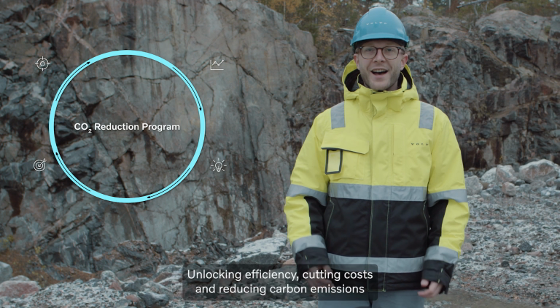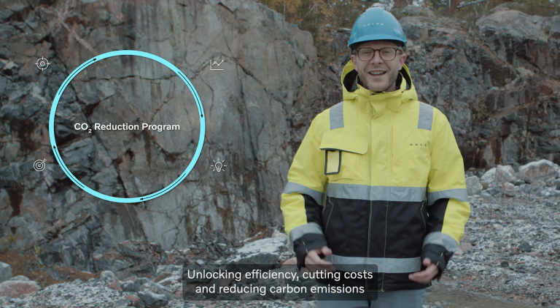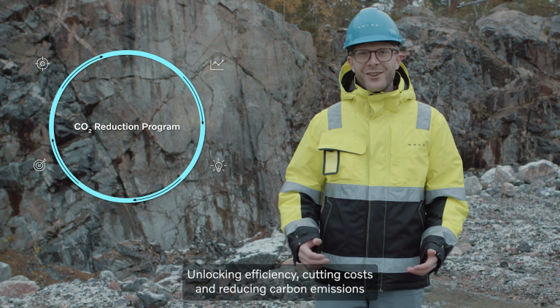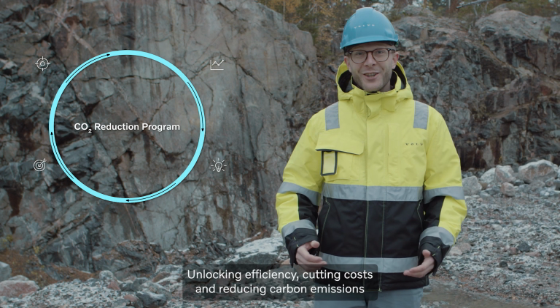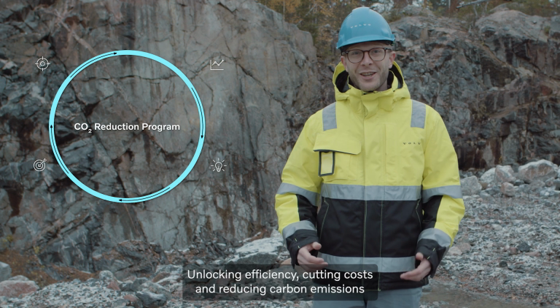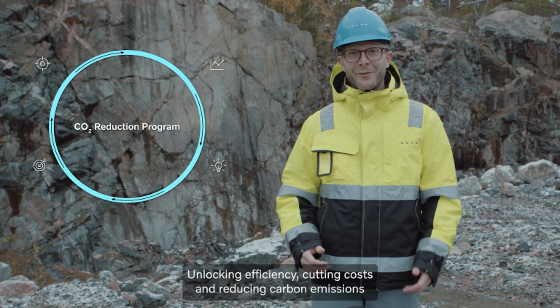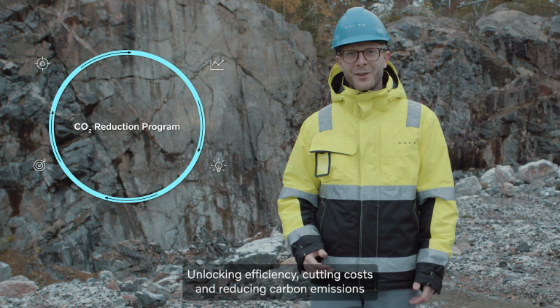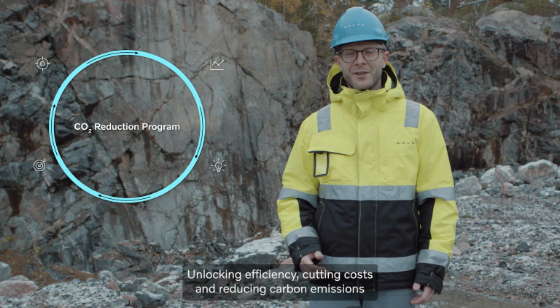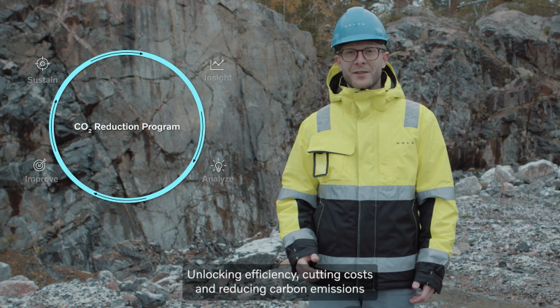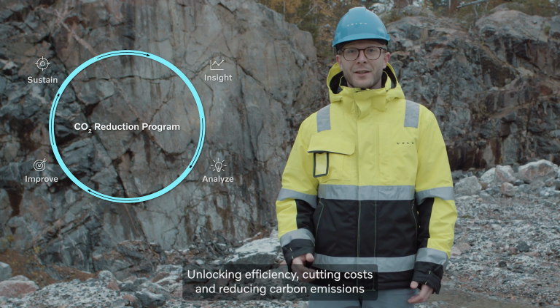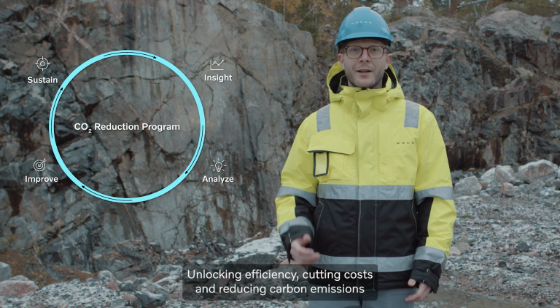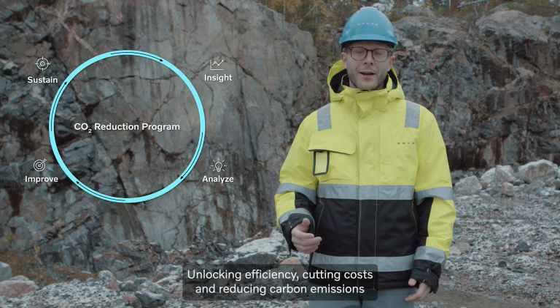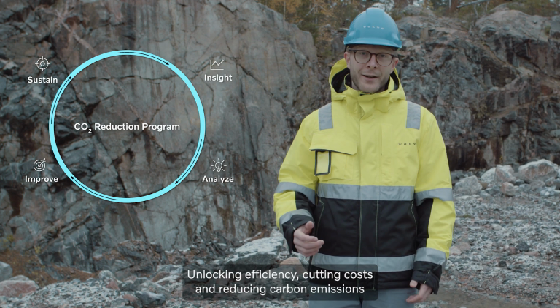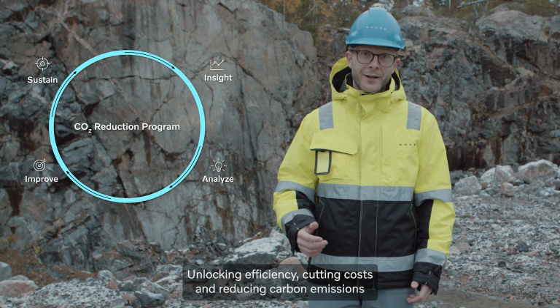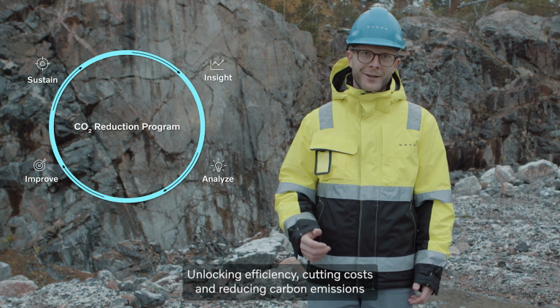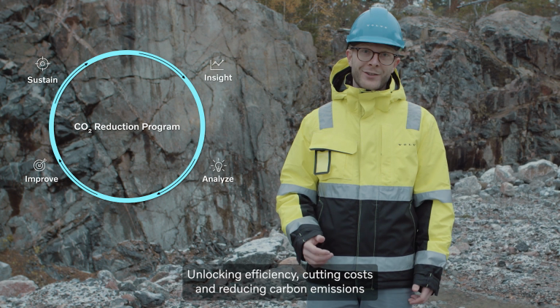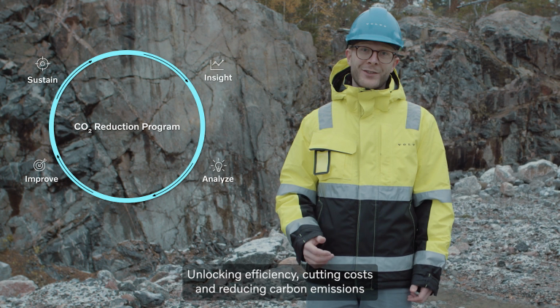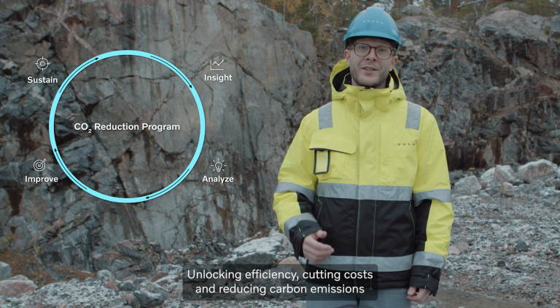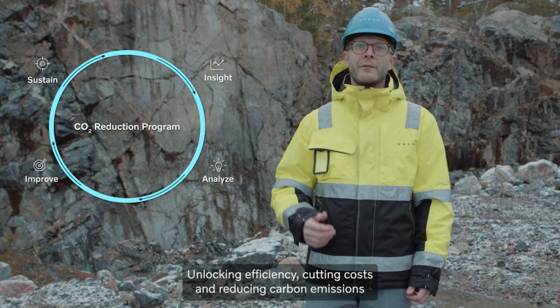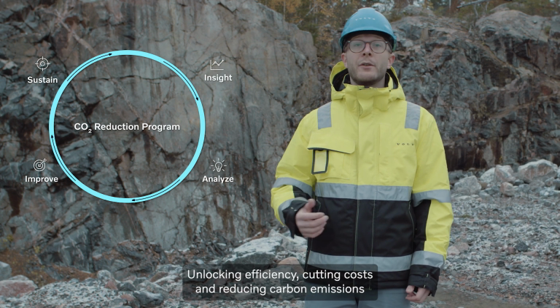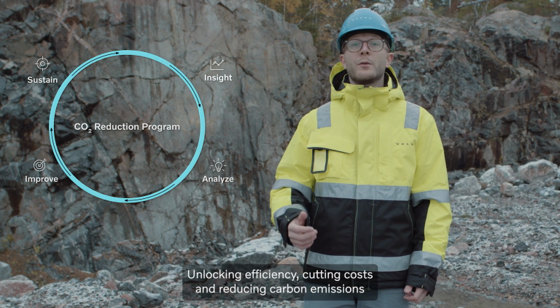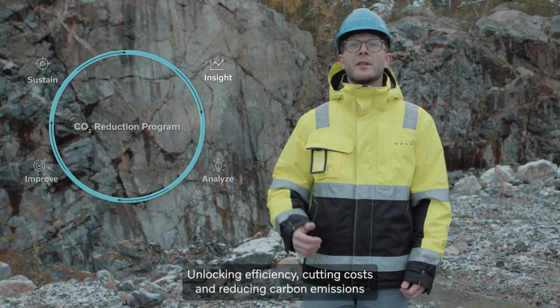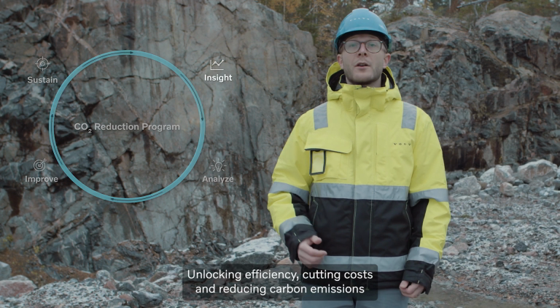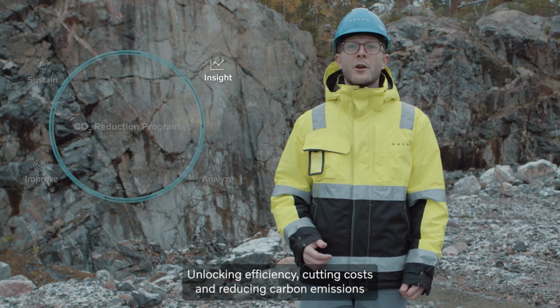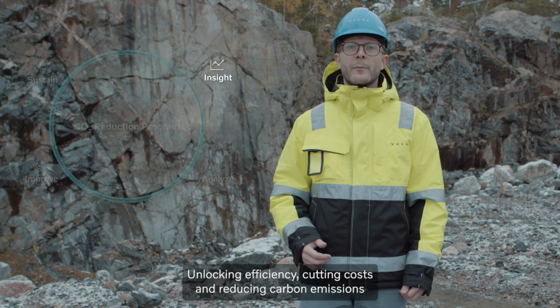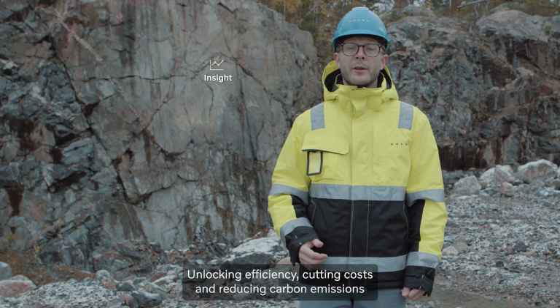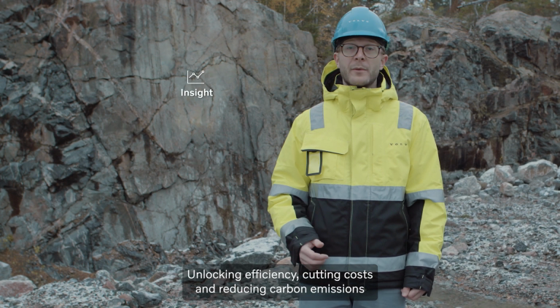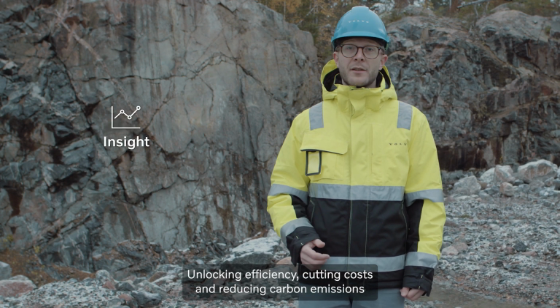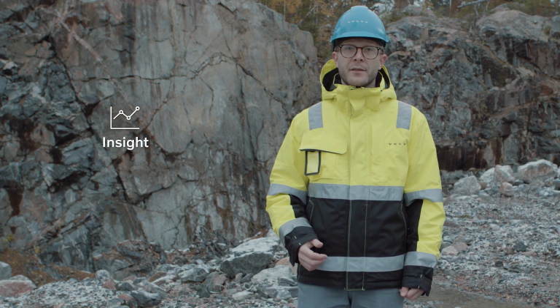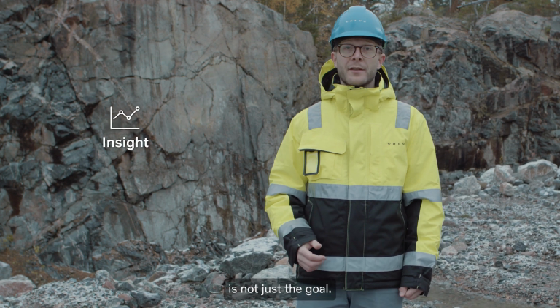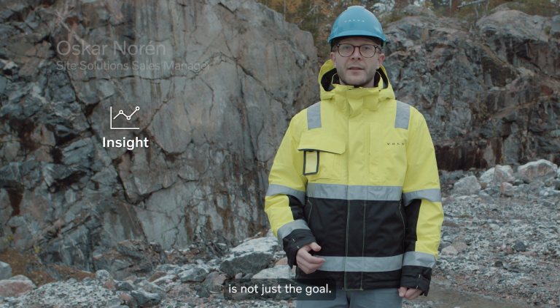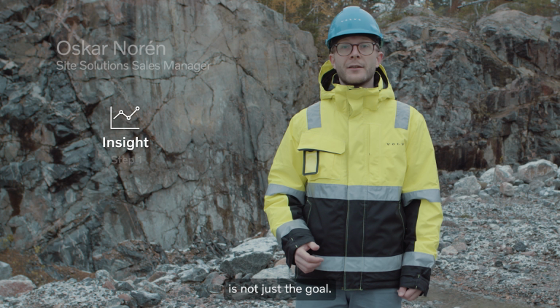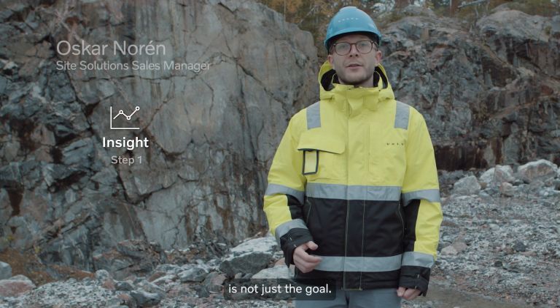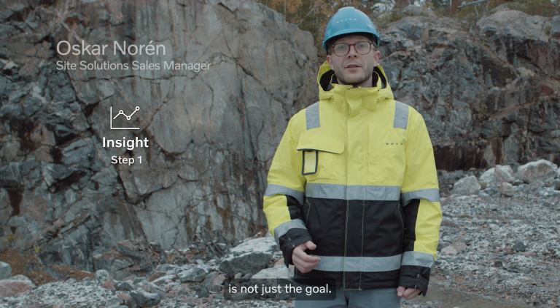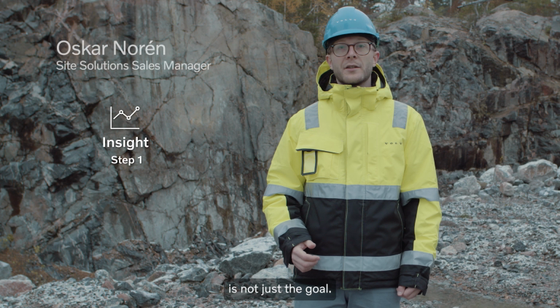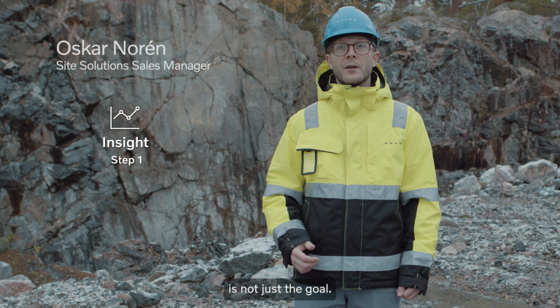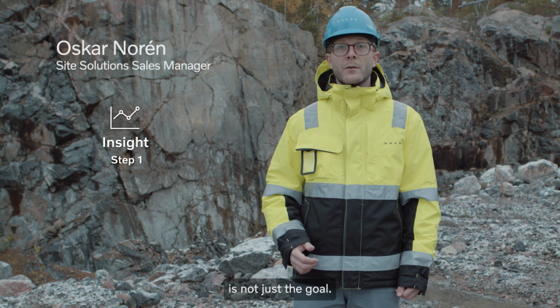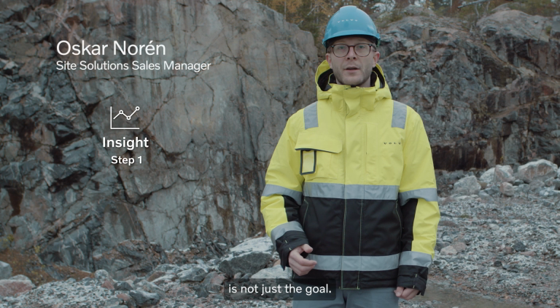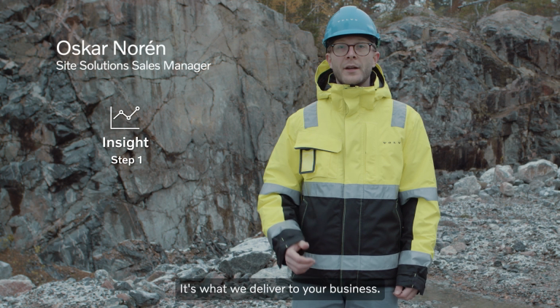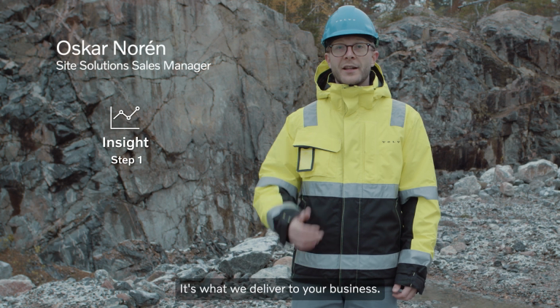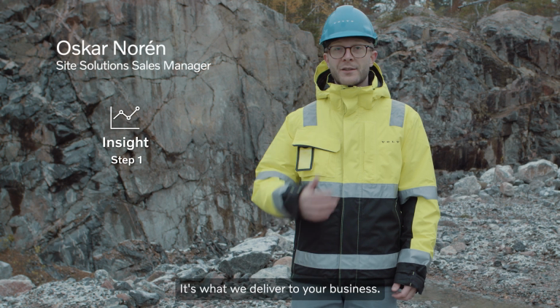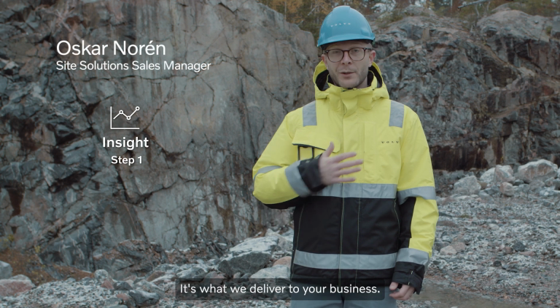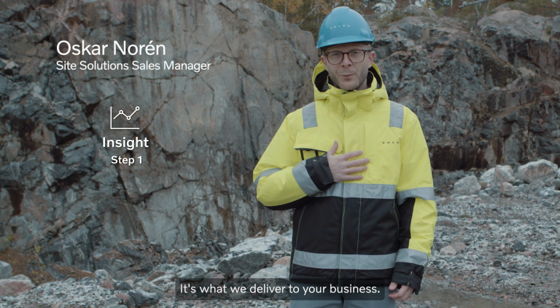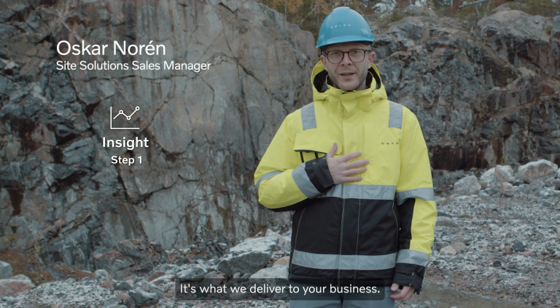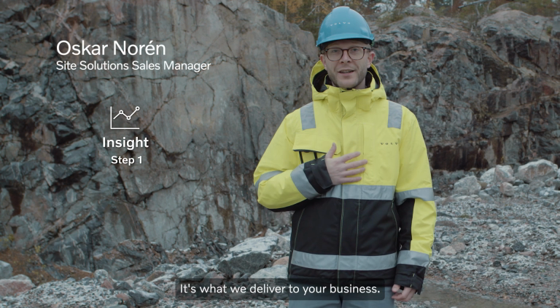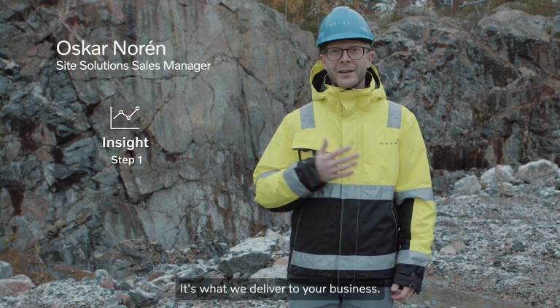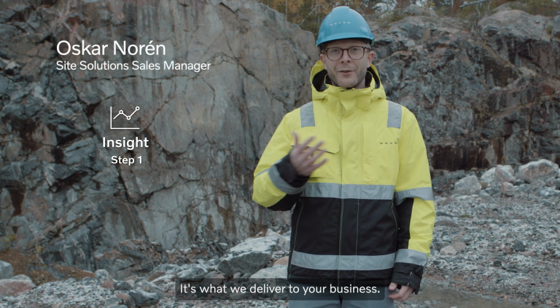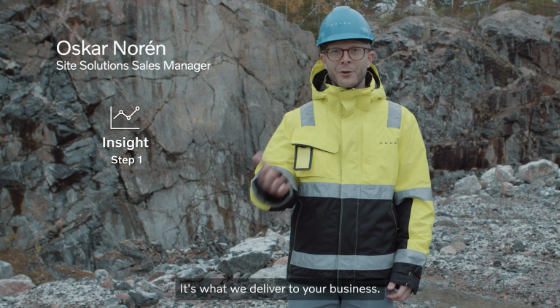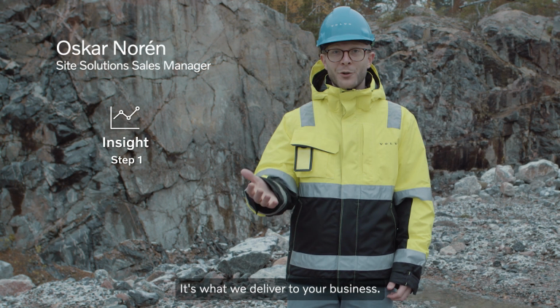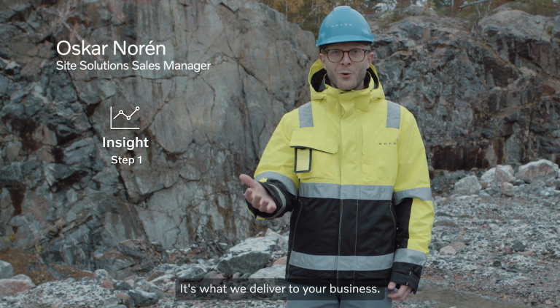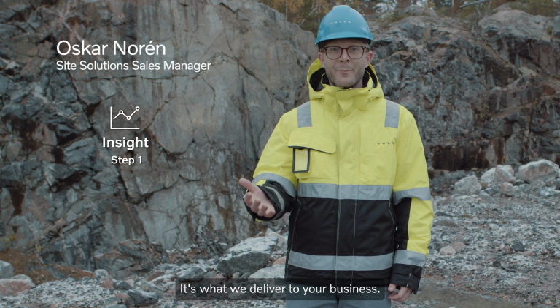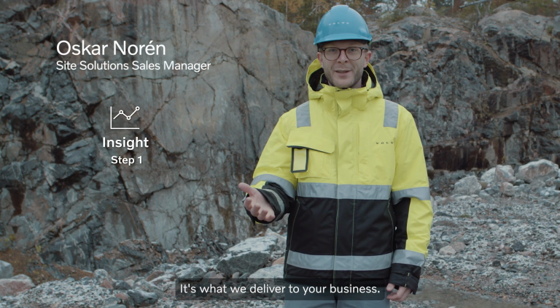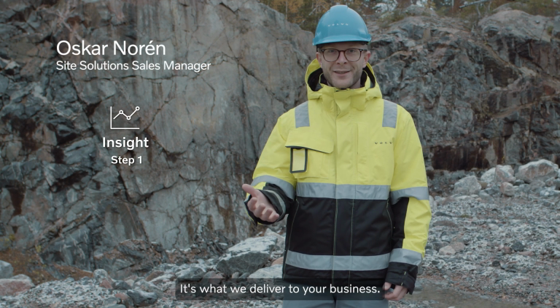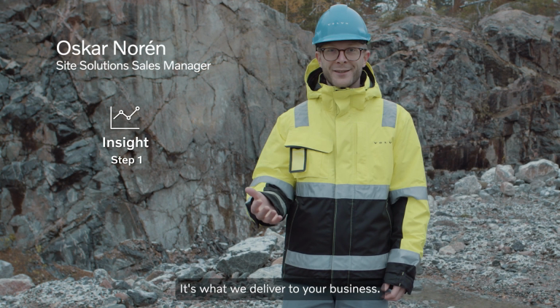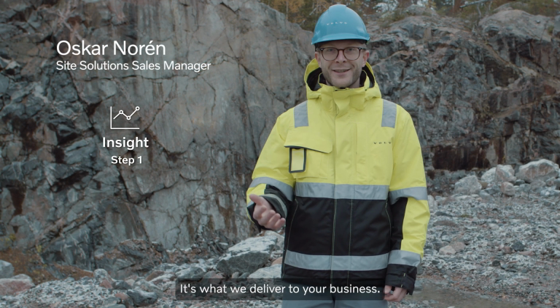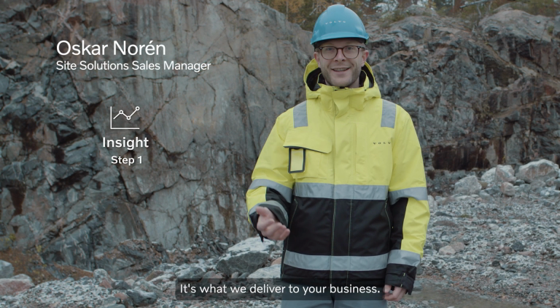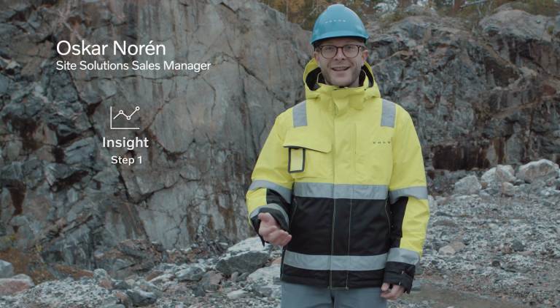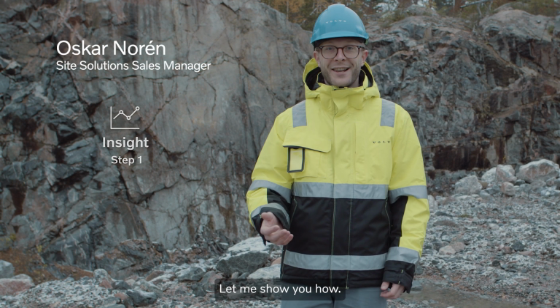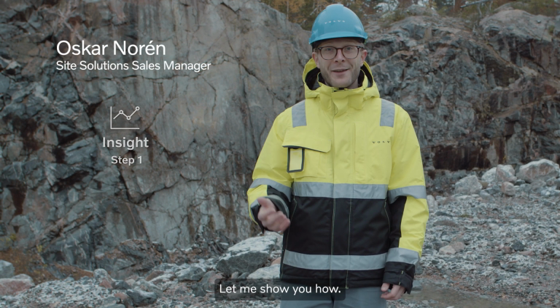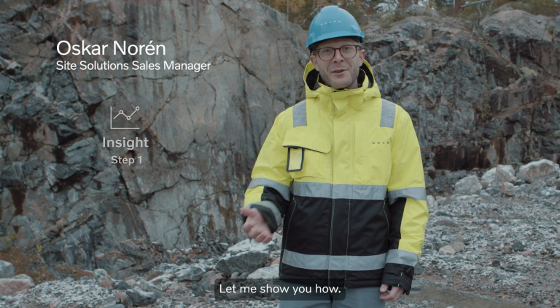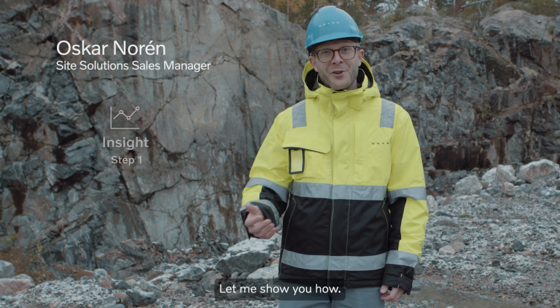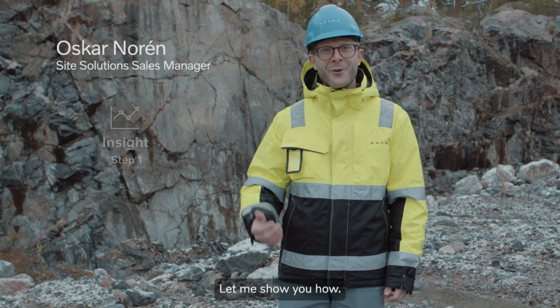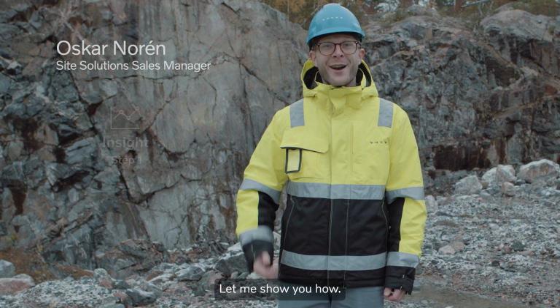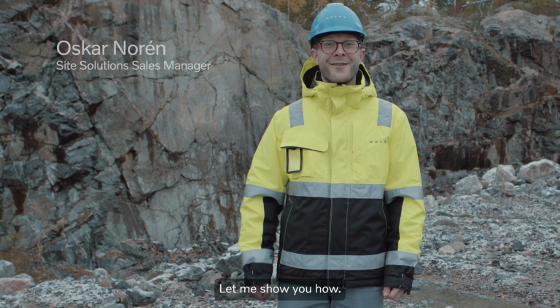Unlocking efficiency, cutting costs and reducing carbon emissions is not just a goal. It's what we deliver to your business. Let me show you how.